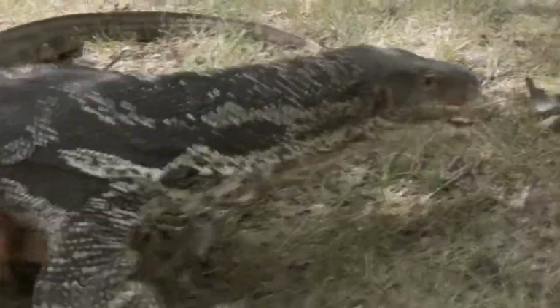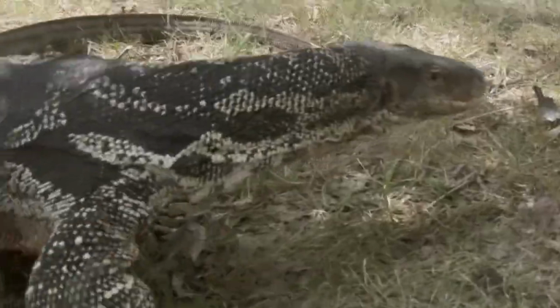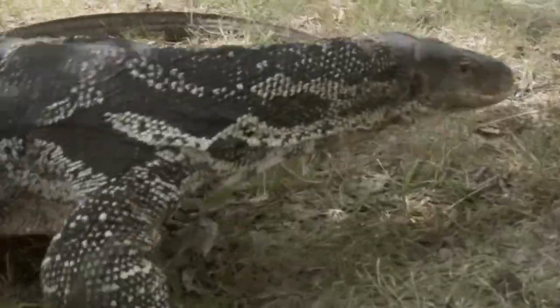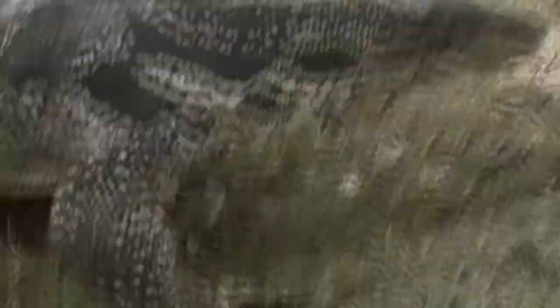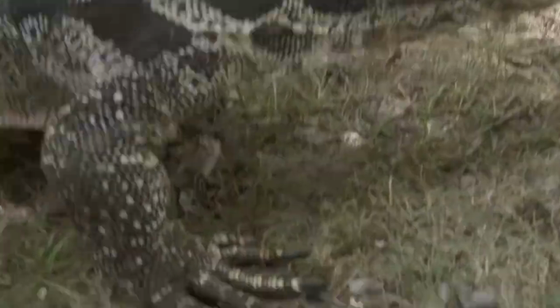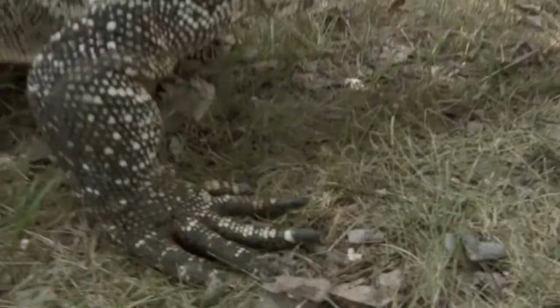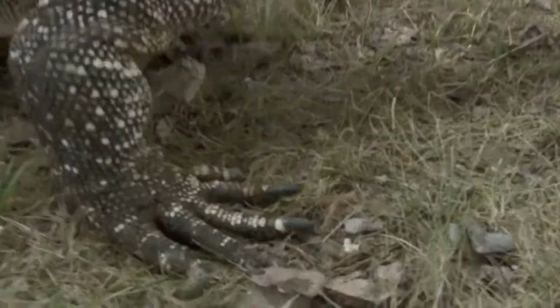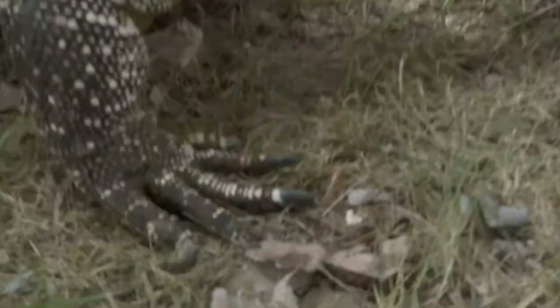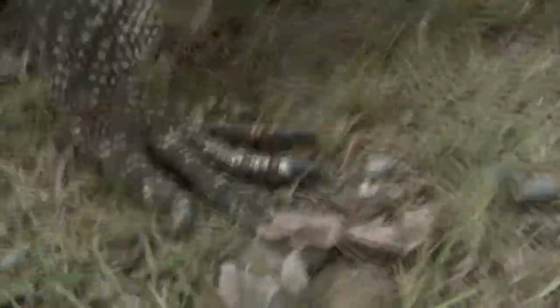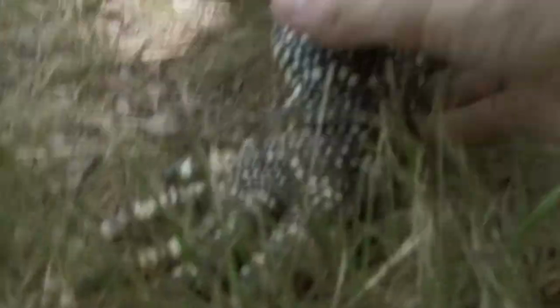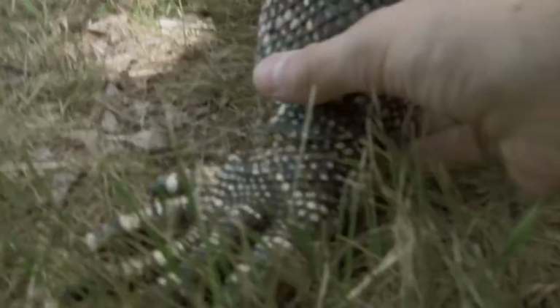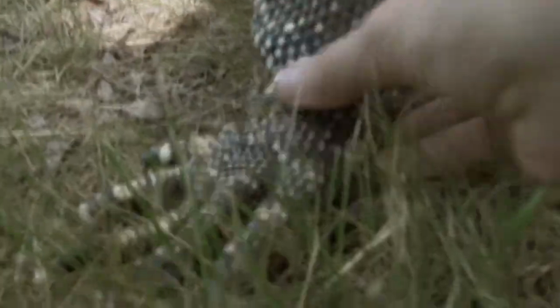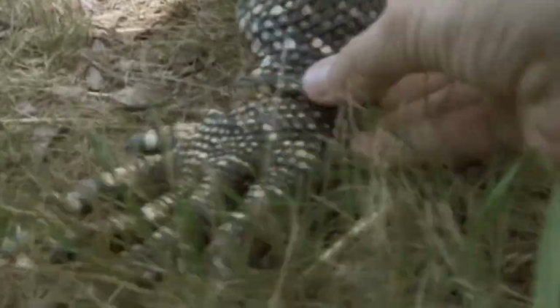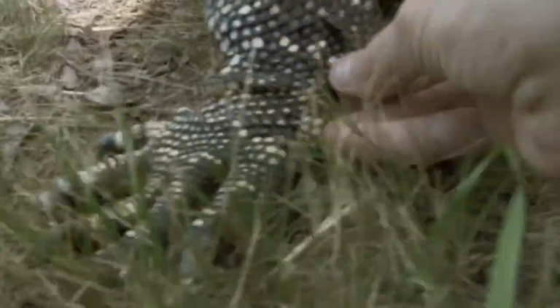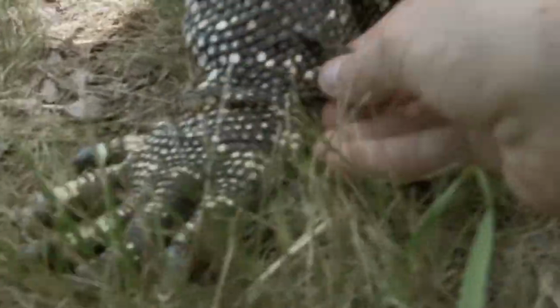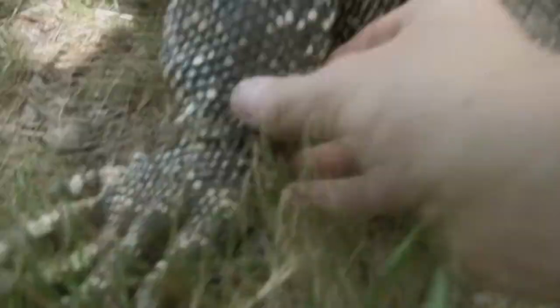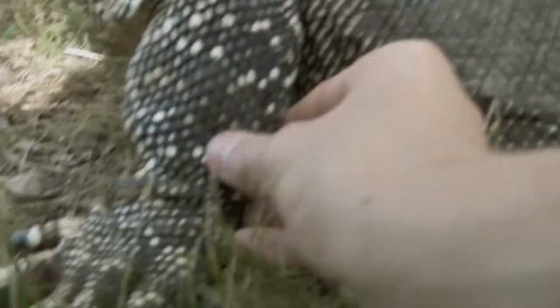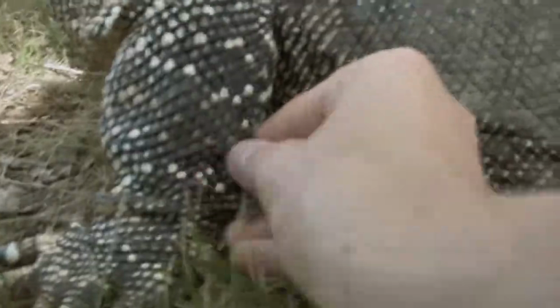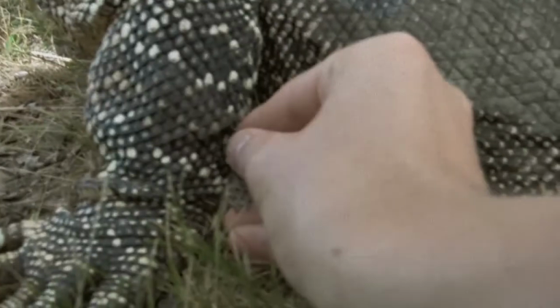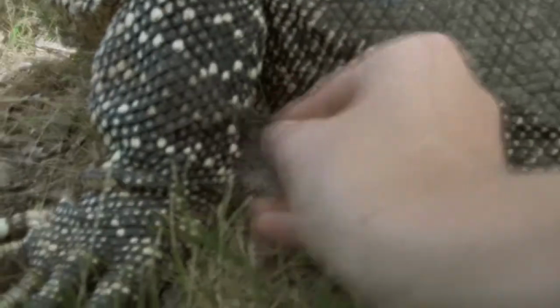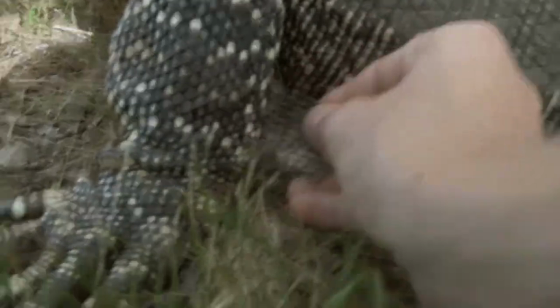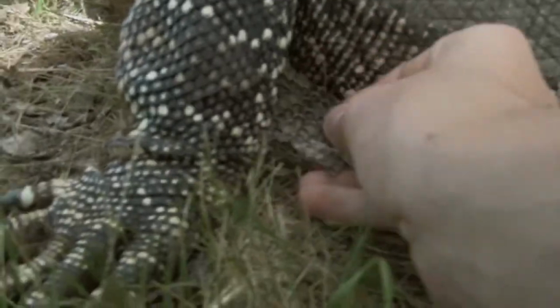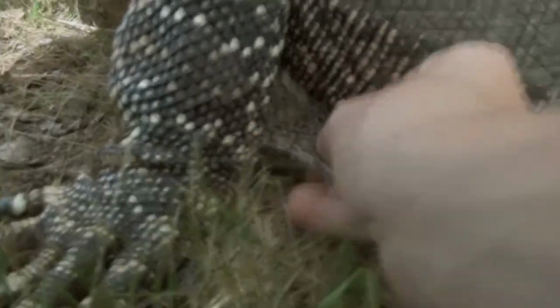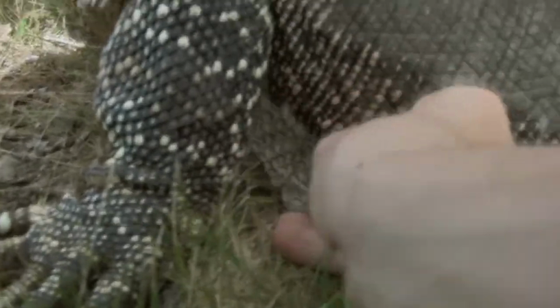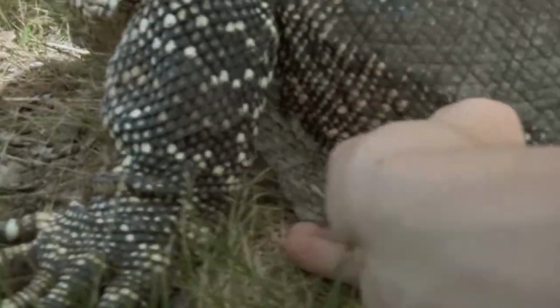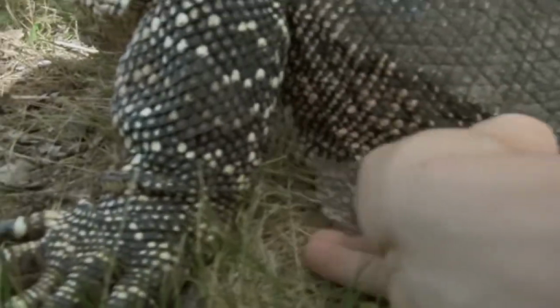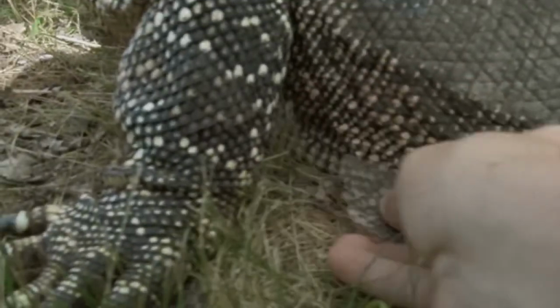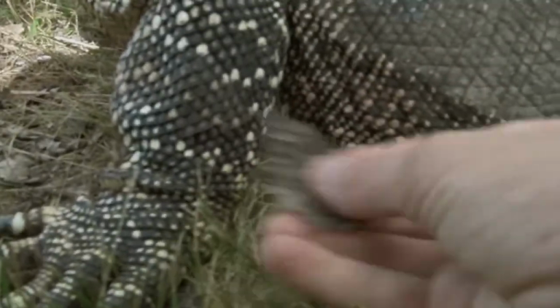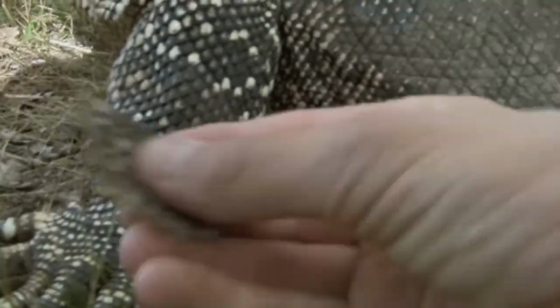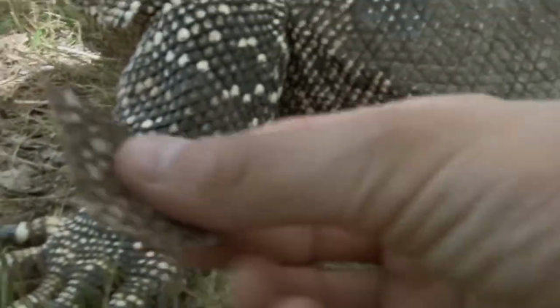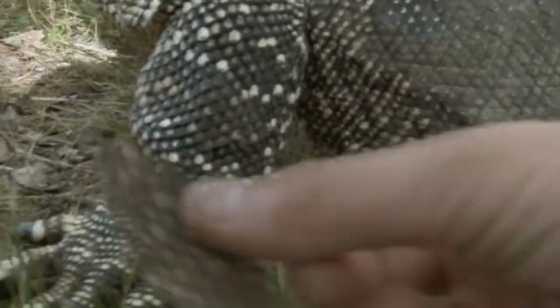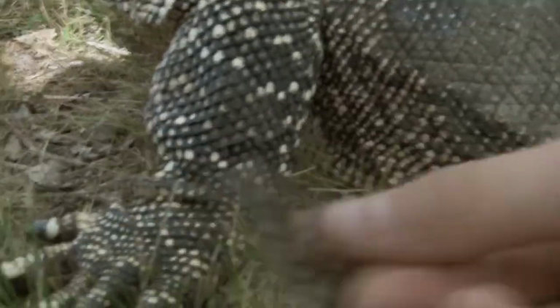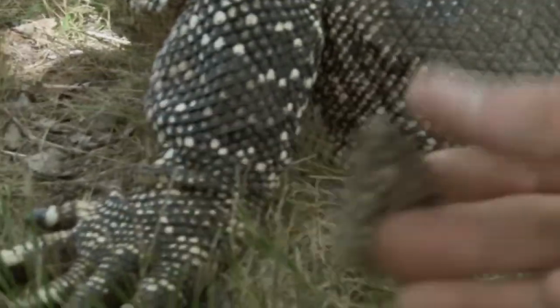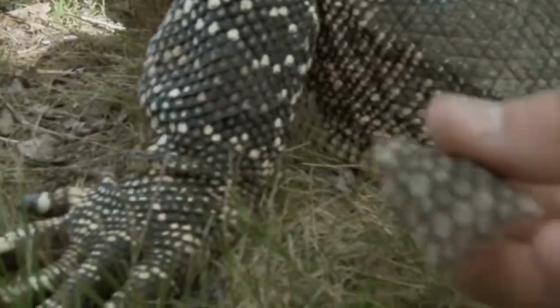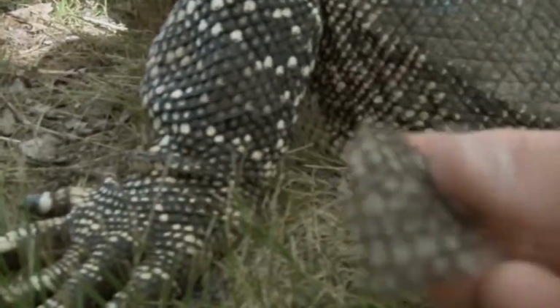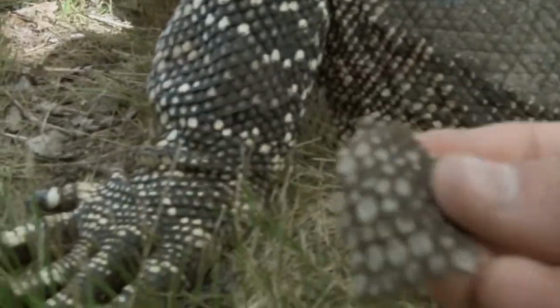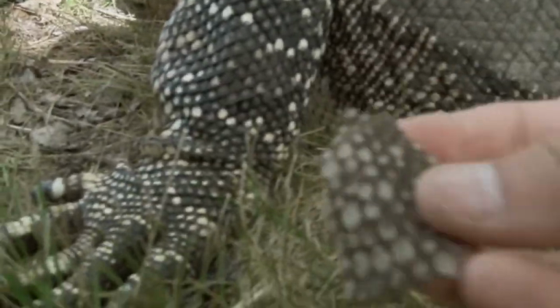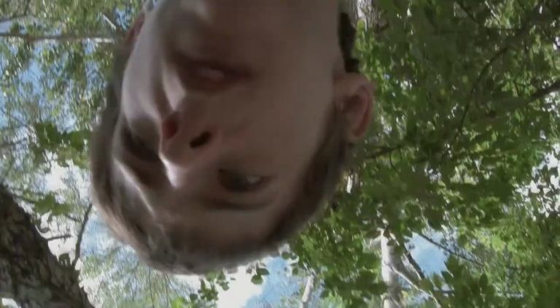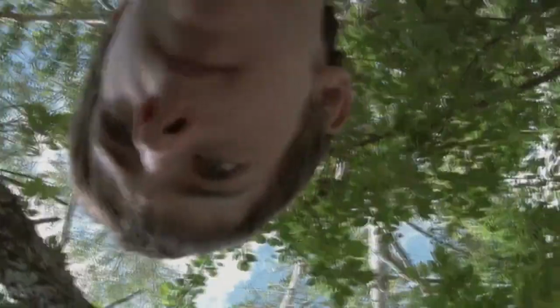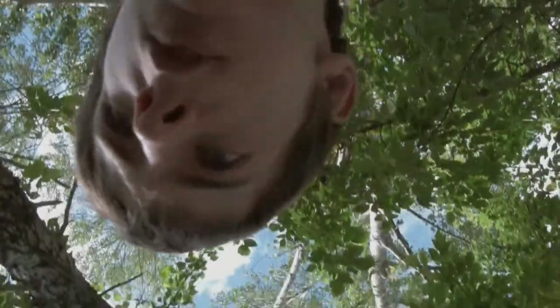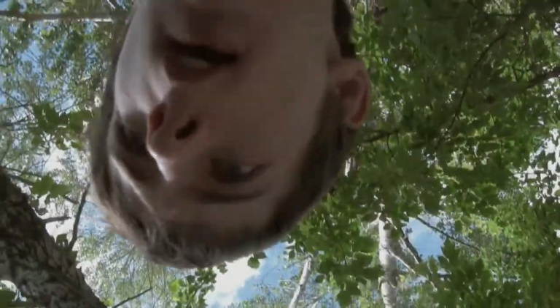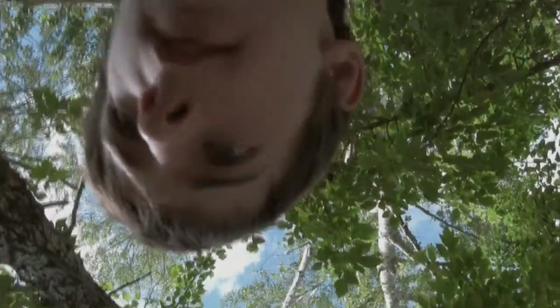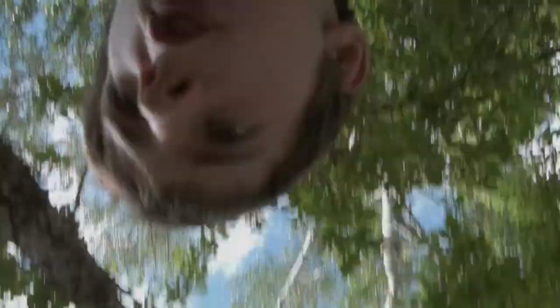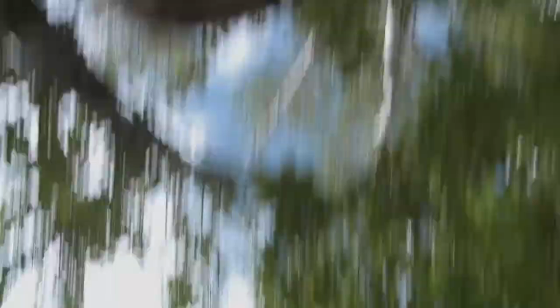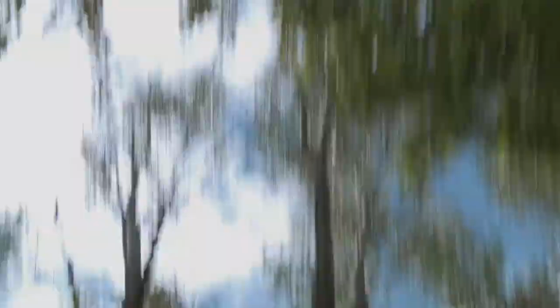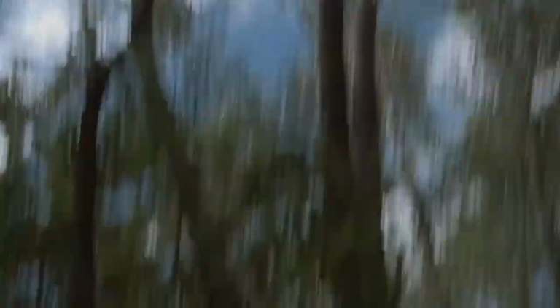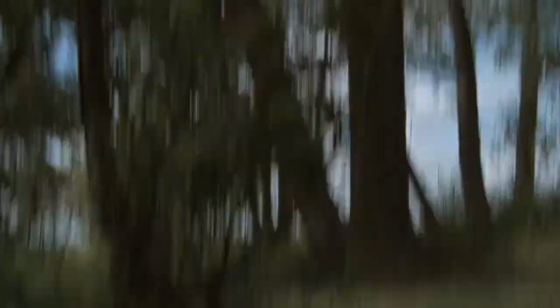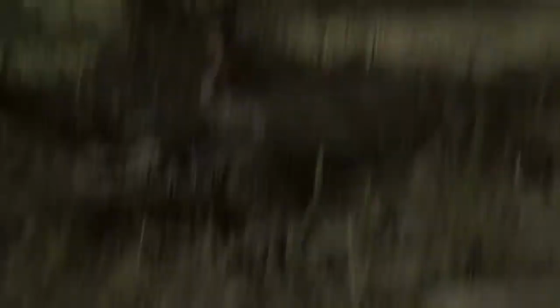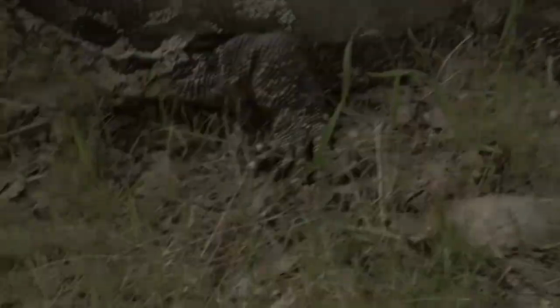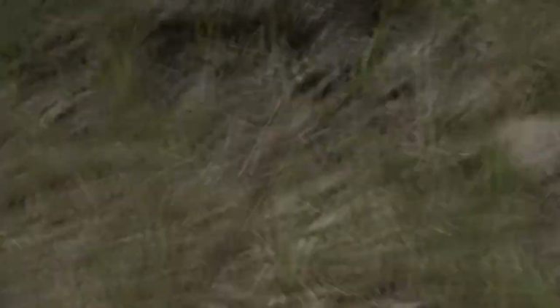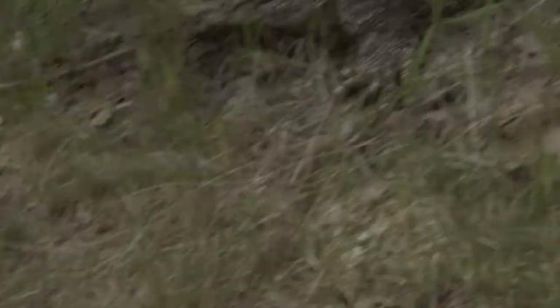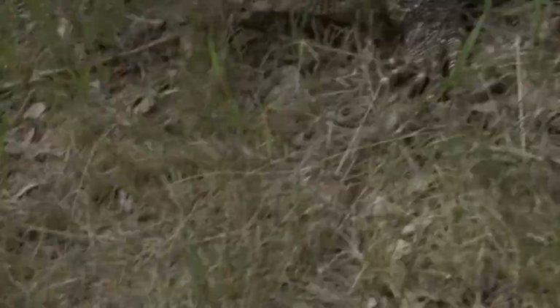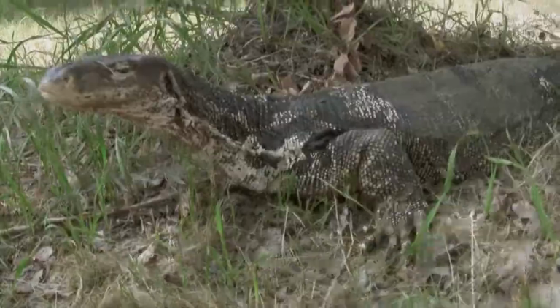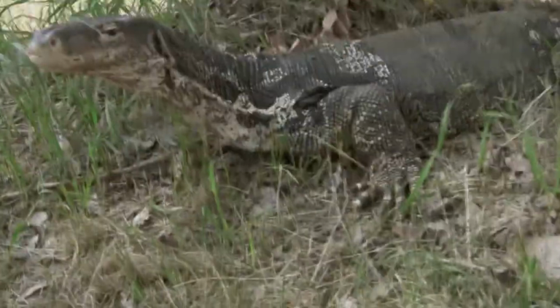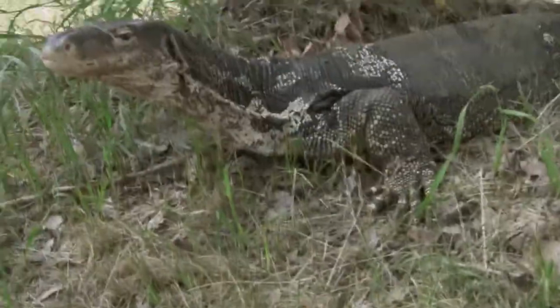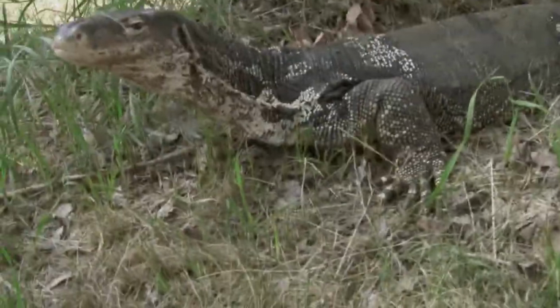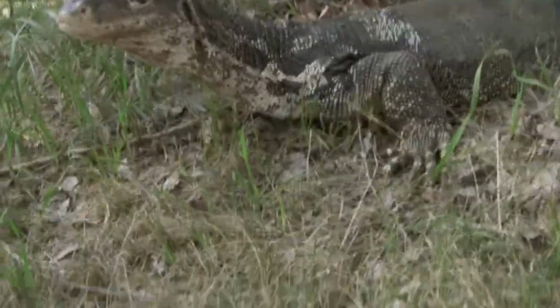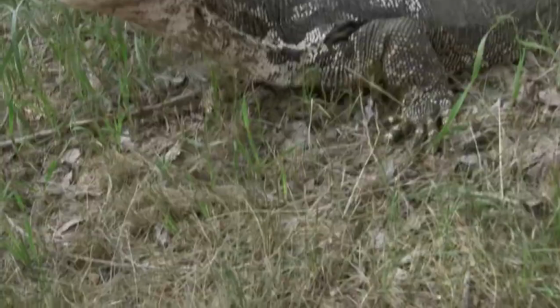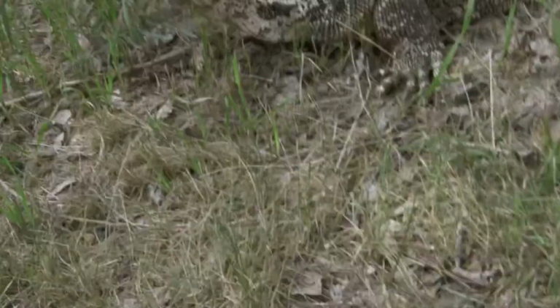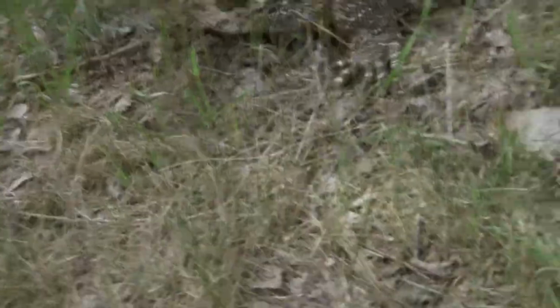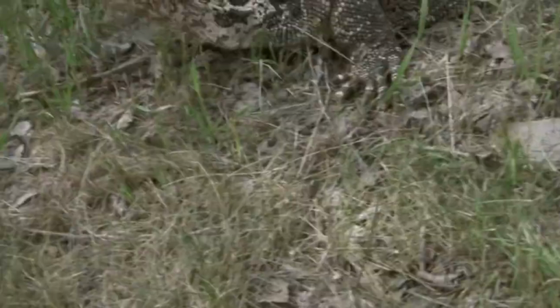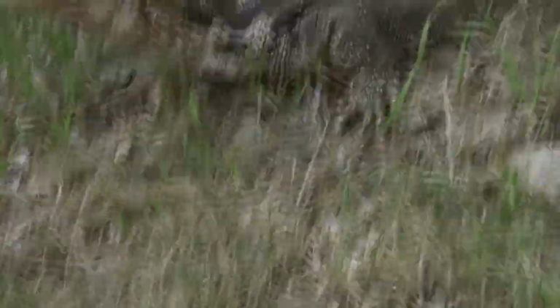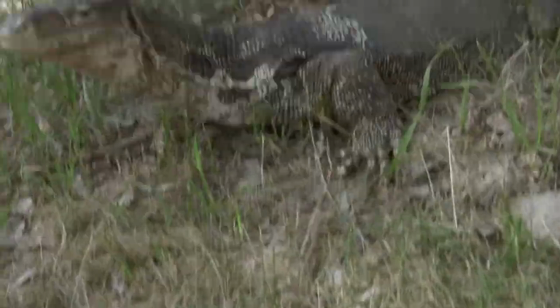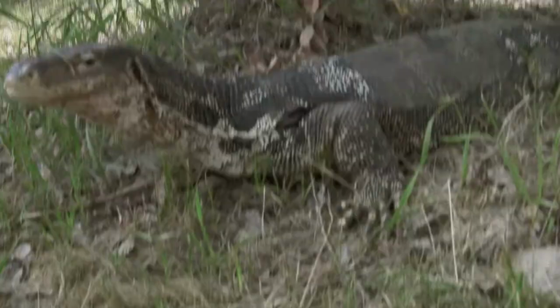There you go. Is he still a bit on his feet? Yeah, so I've just been peeling it off. You having a good time, Lucky?